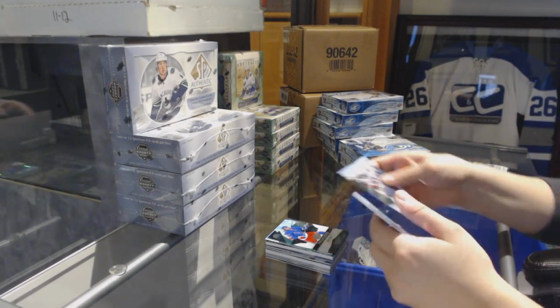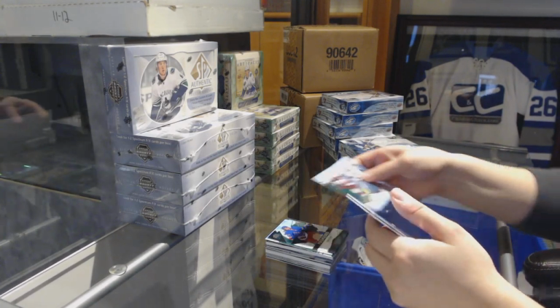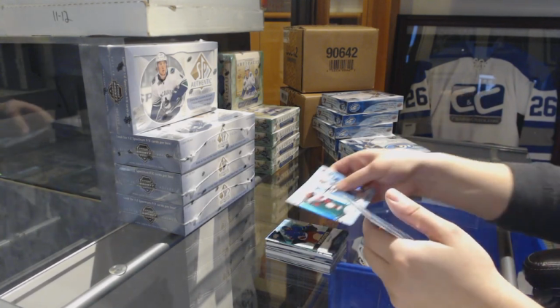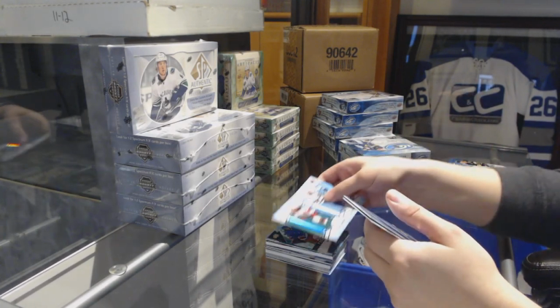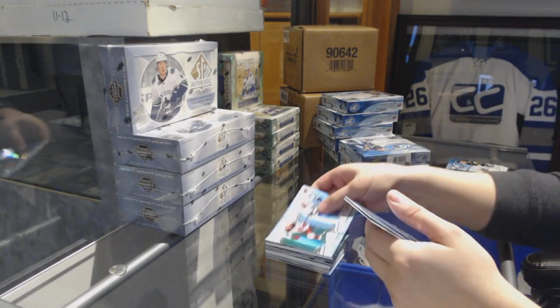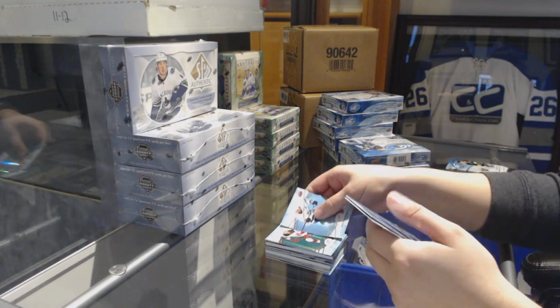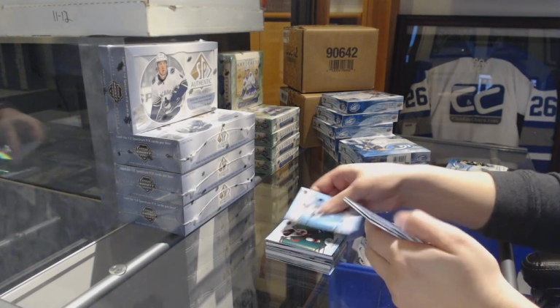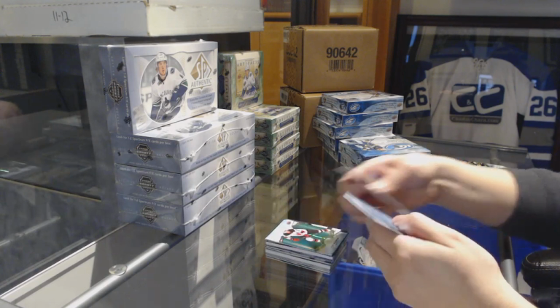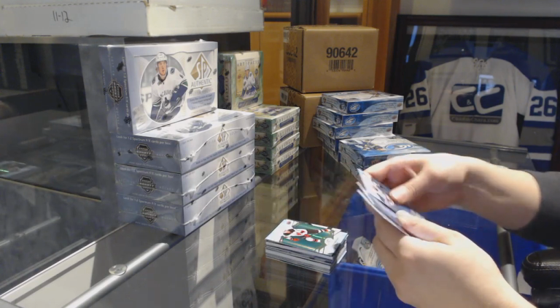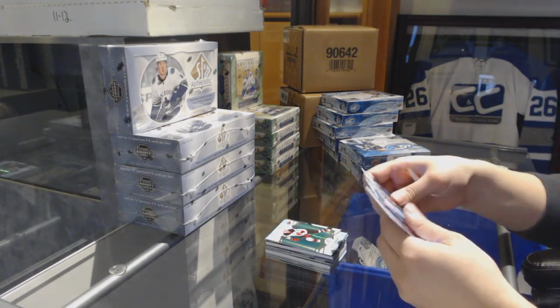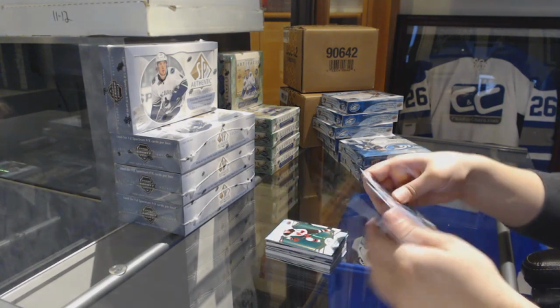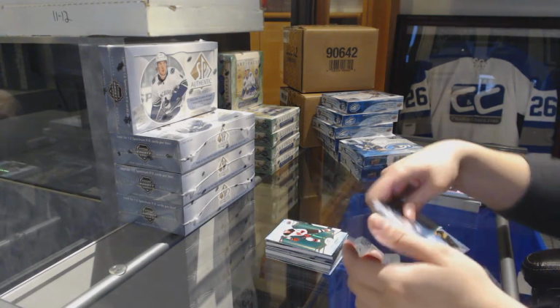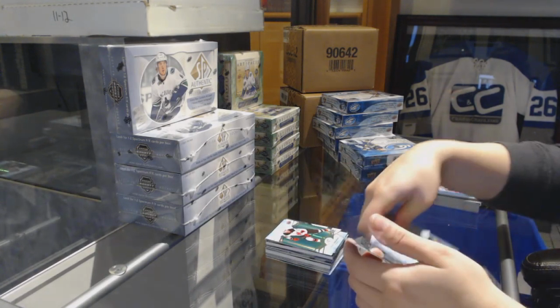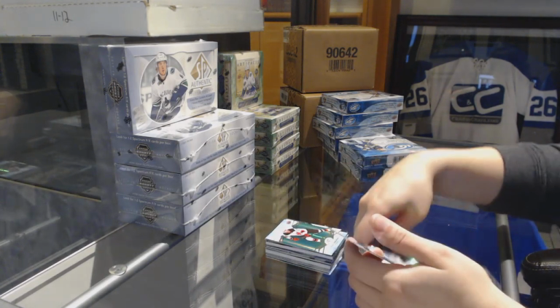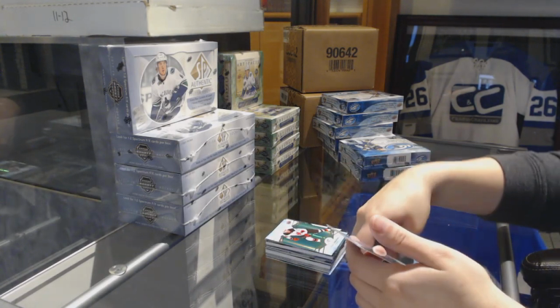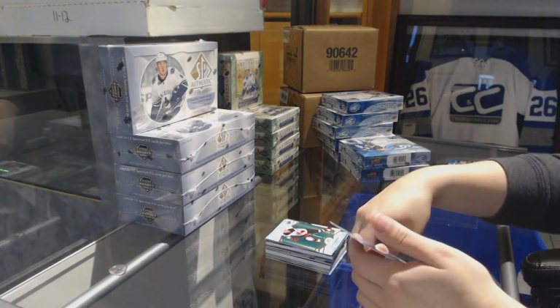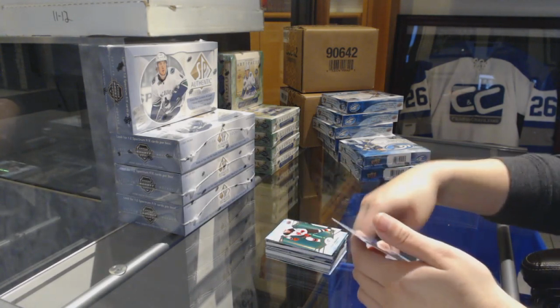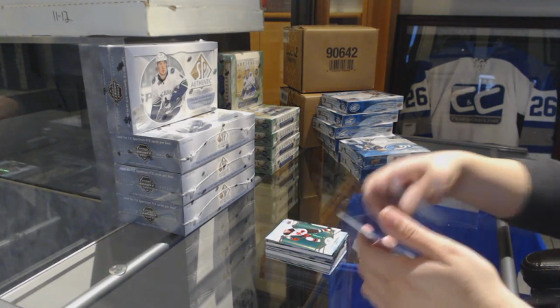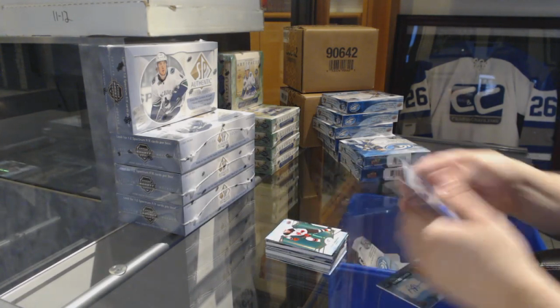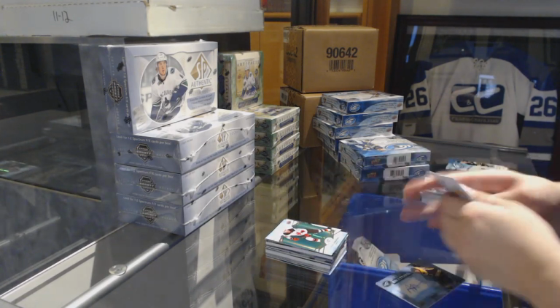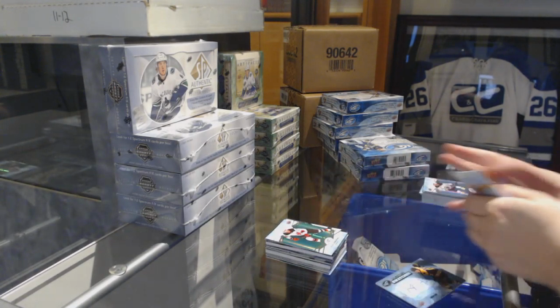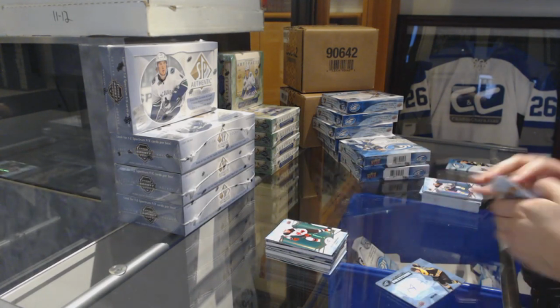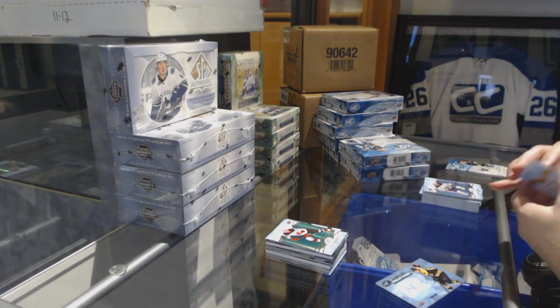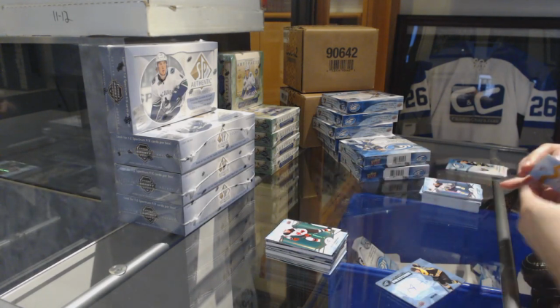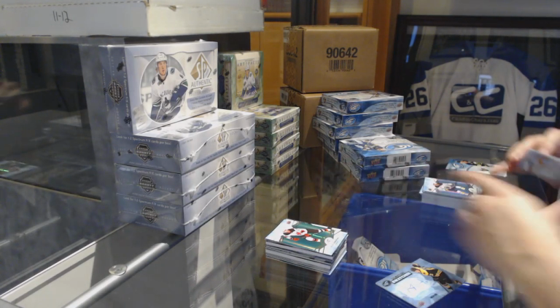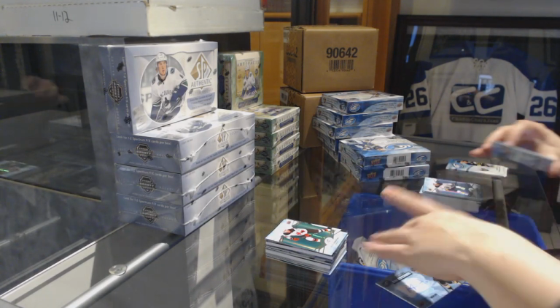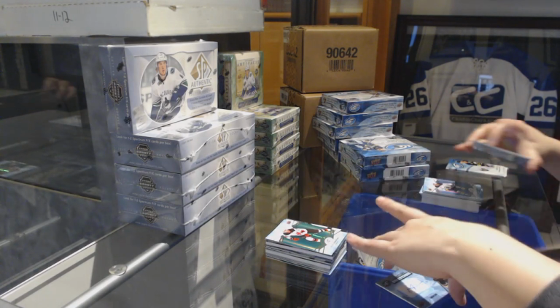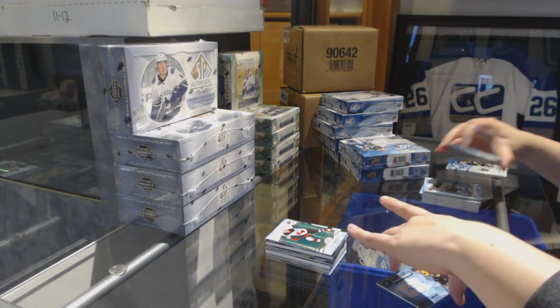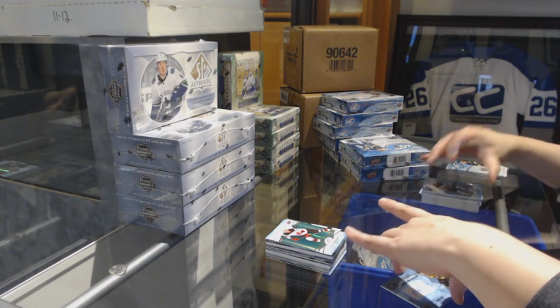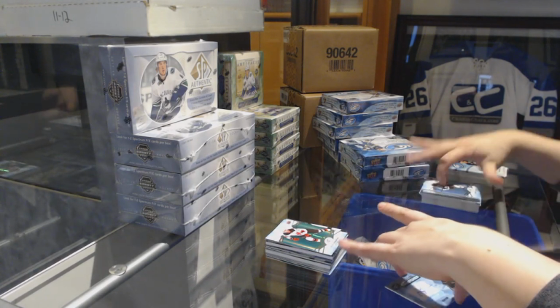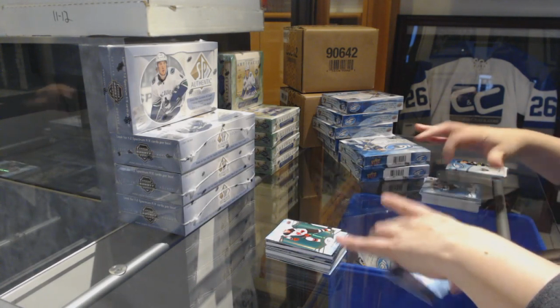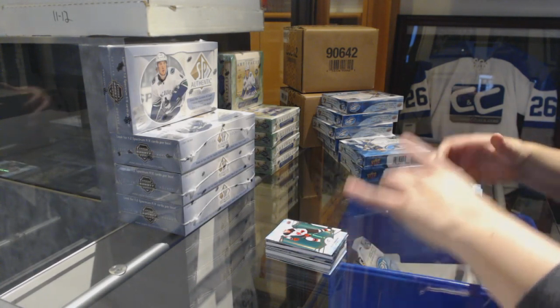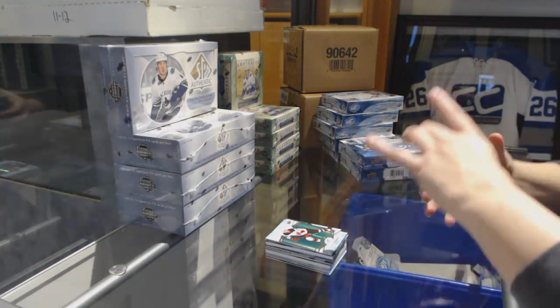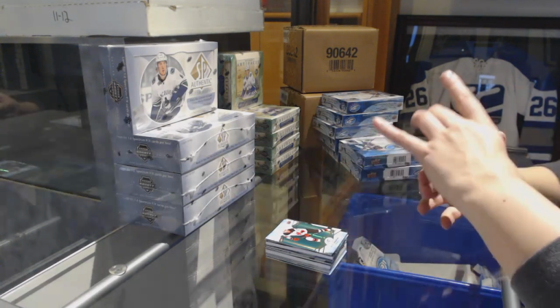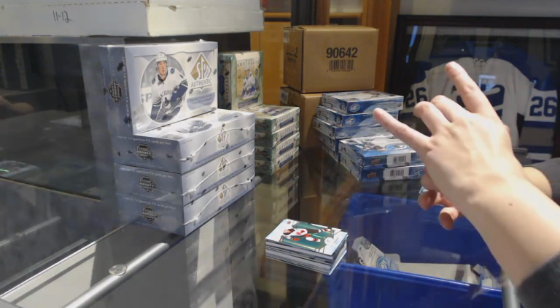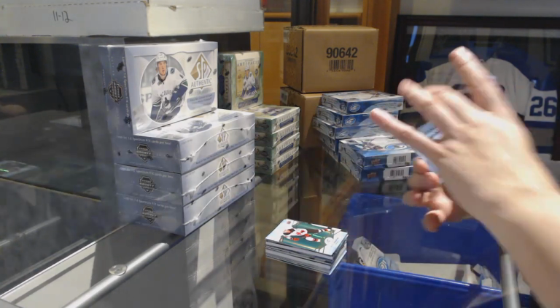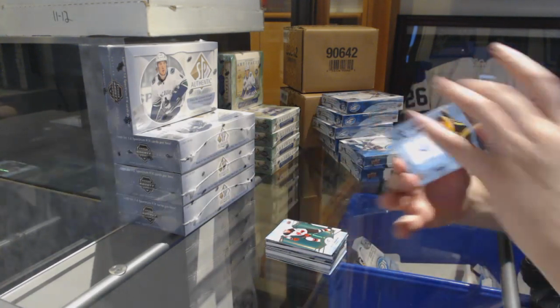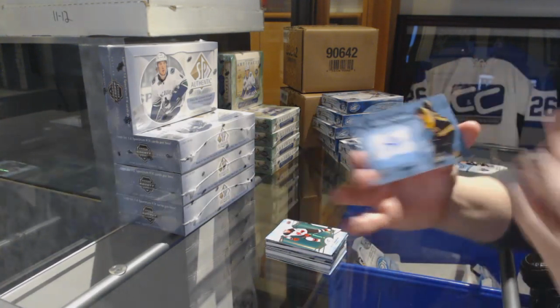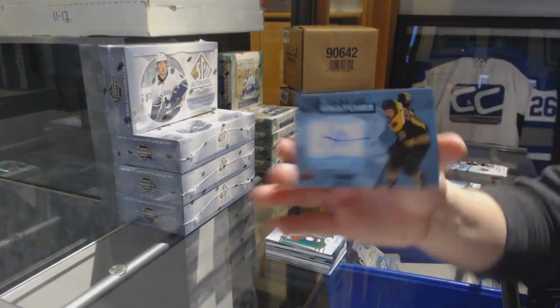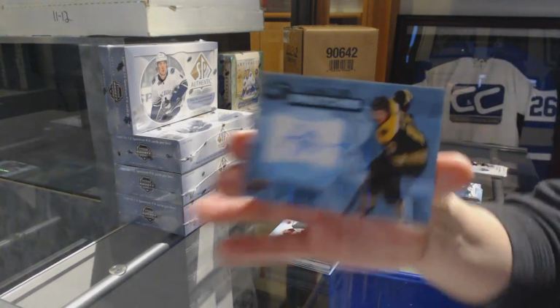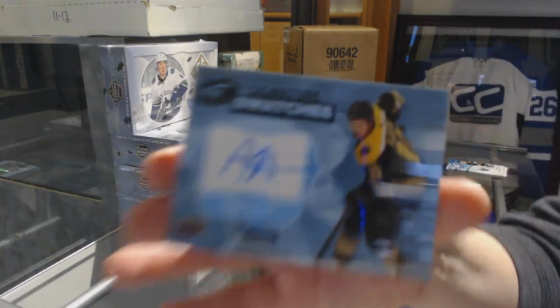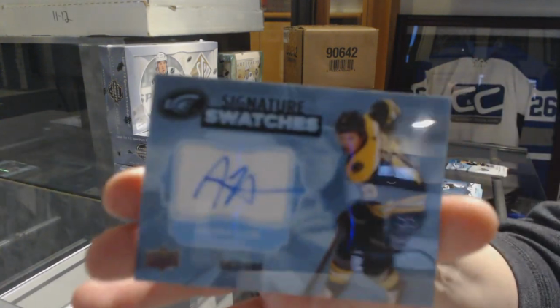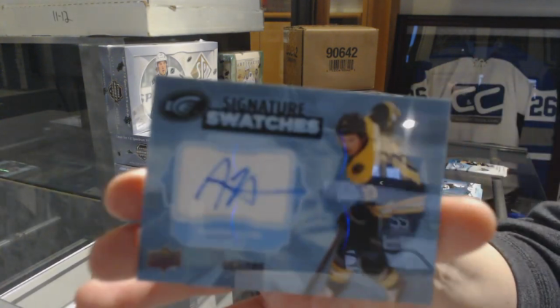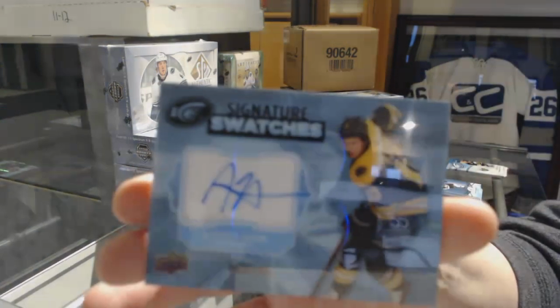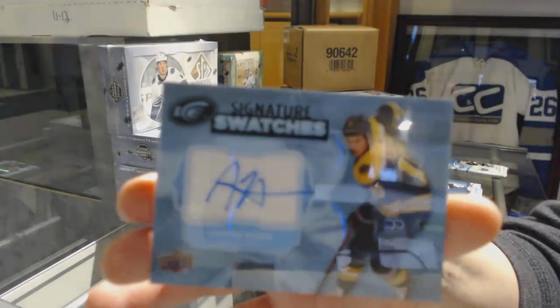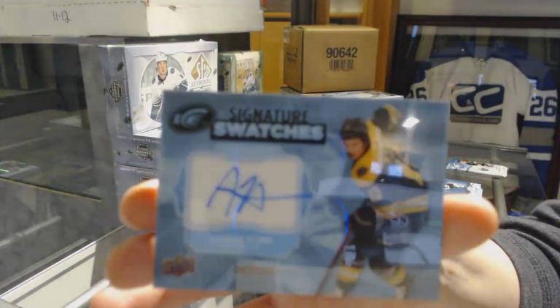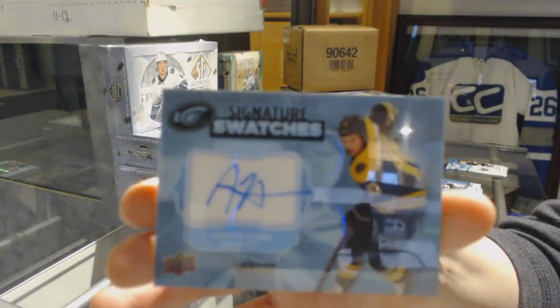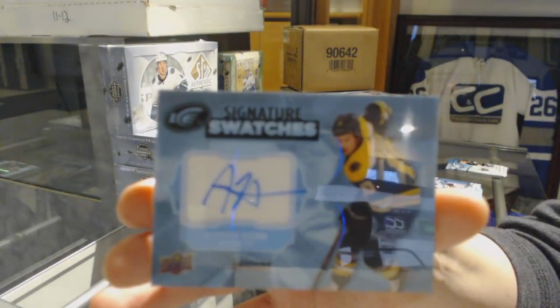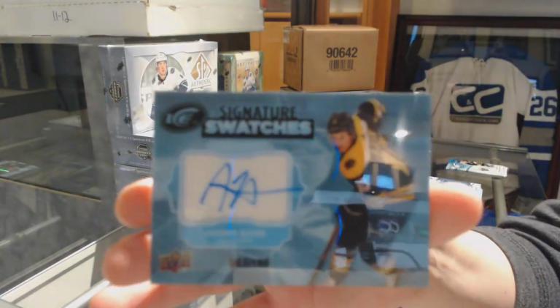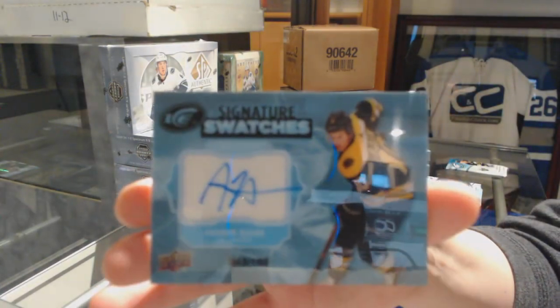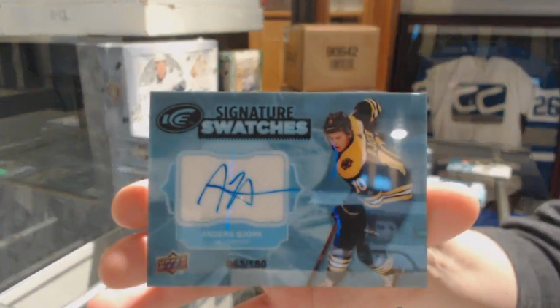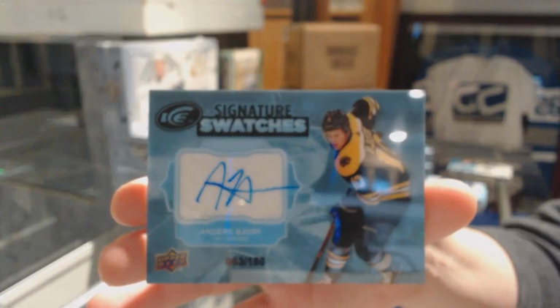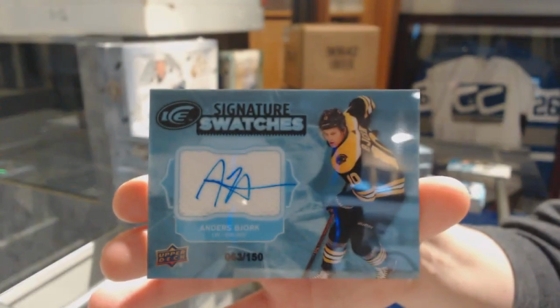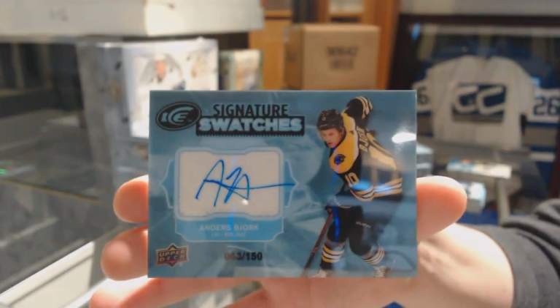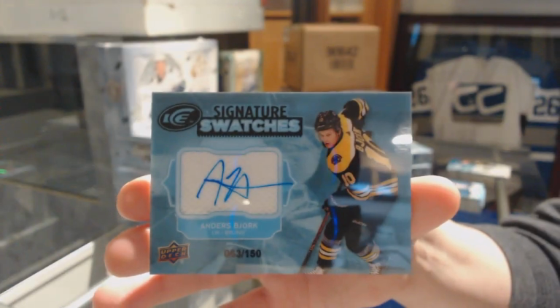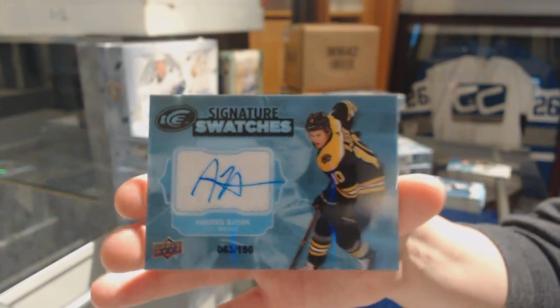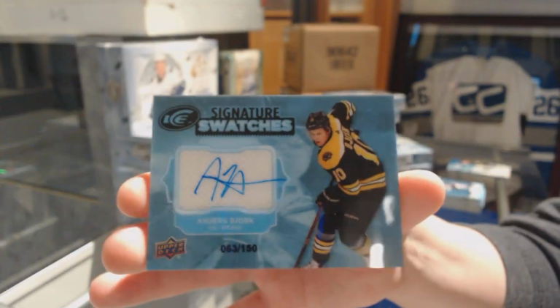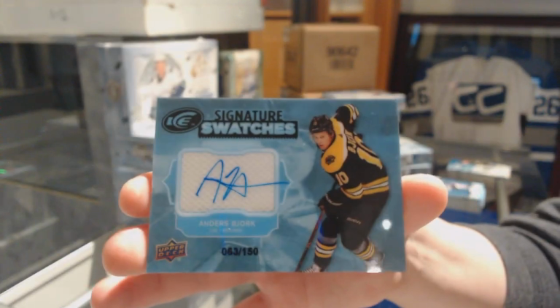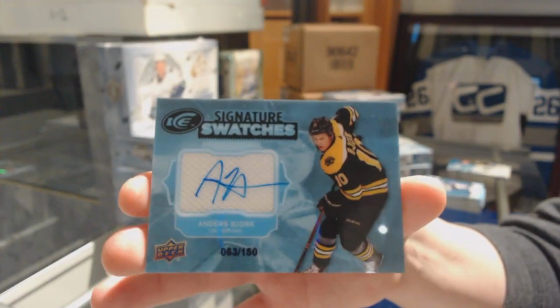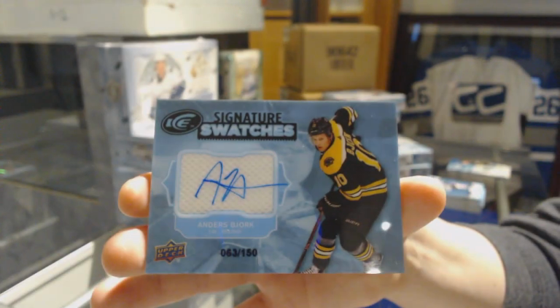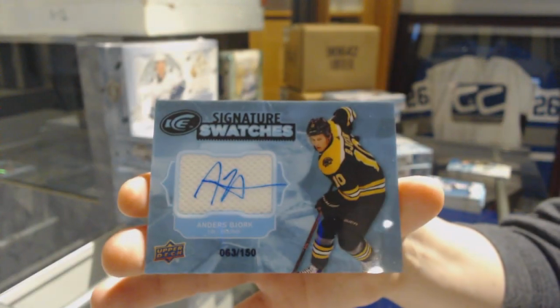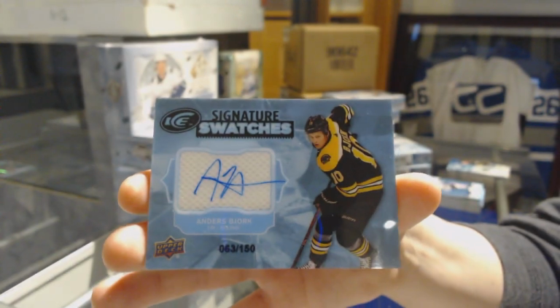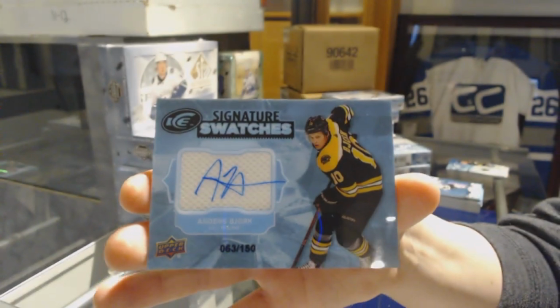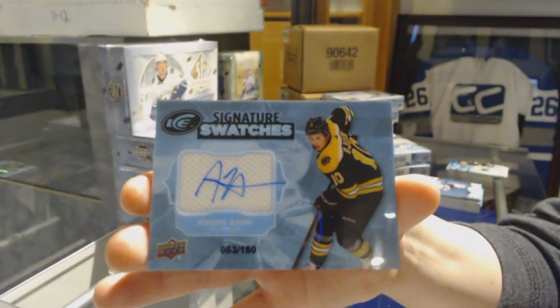Green for the Devils, Nico Hischier. And number to 150 Signature Swatches for the Bruins, Anders Bjork.